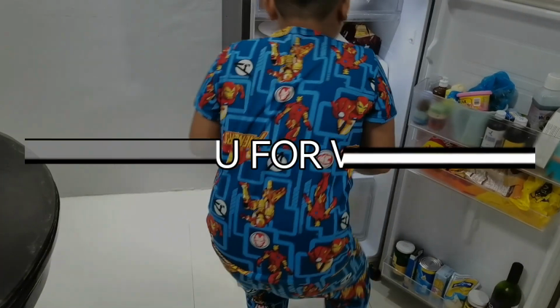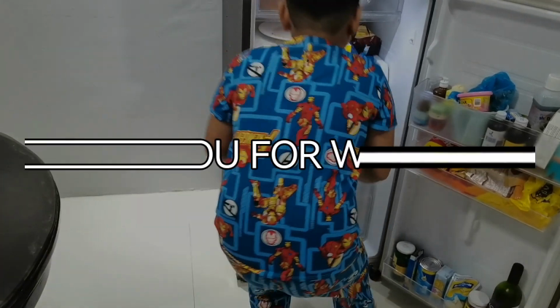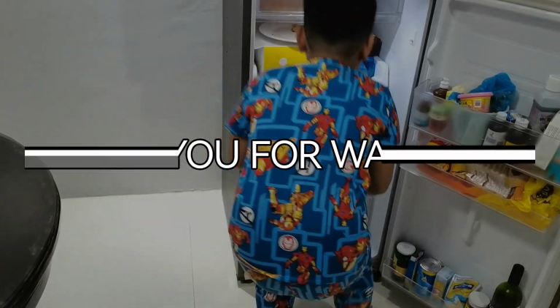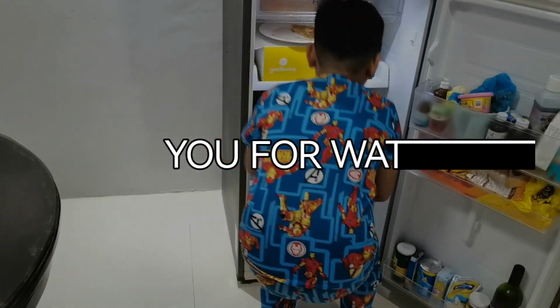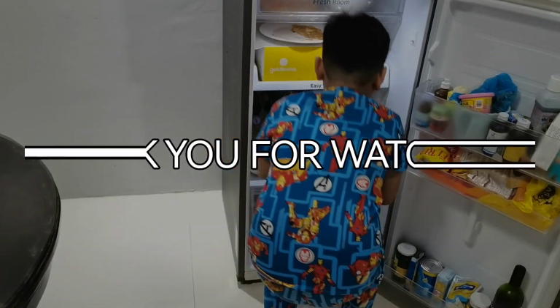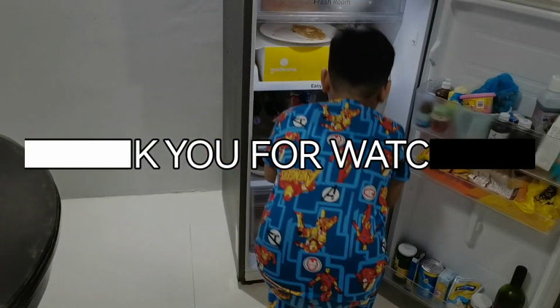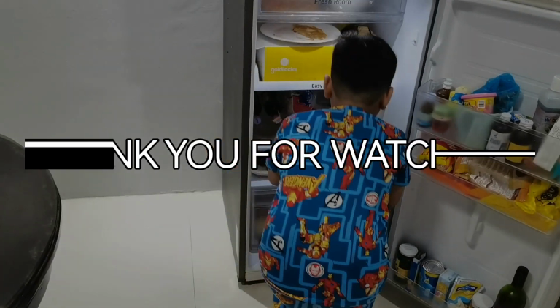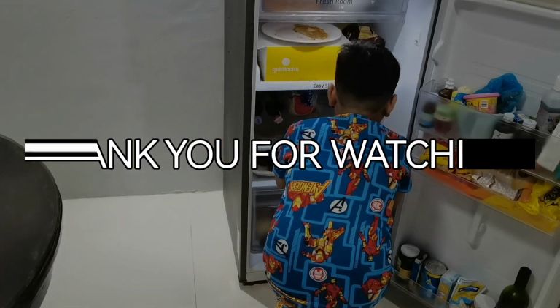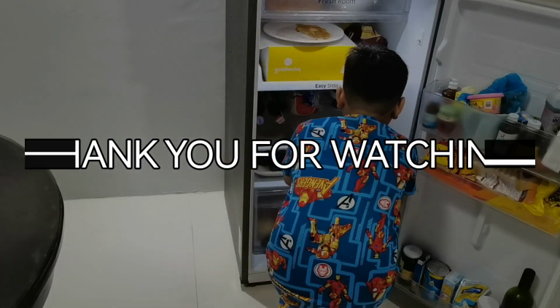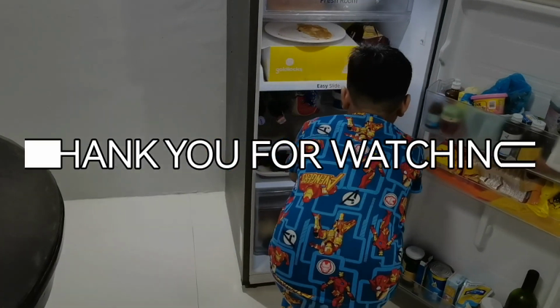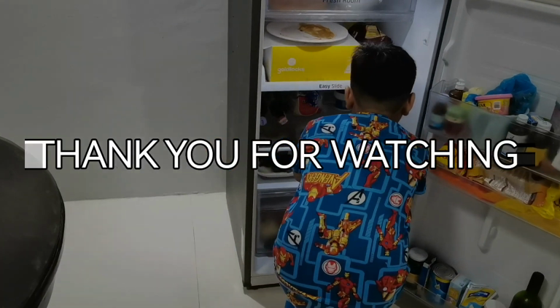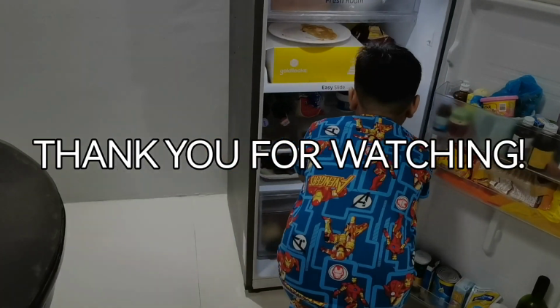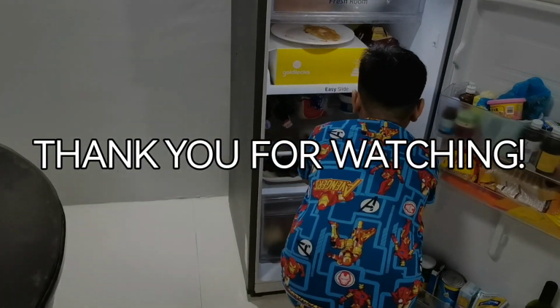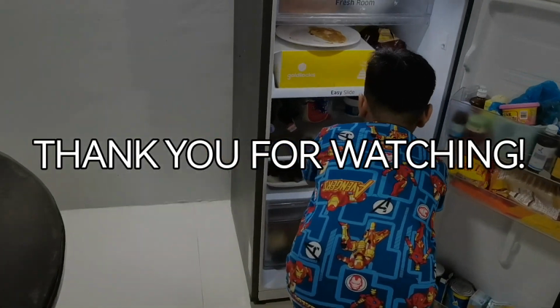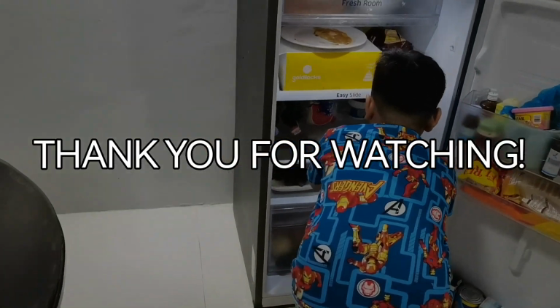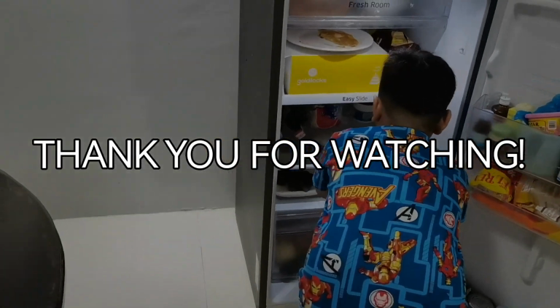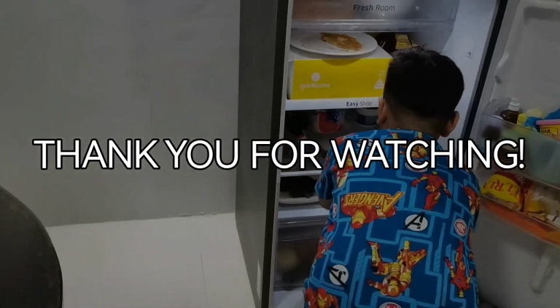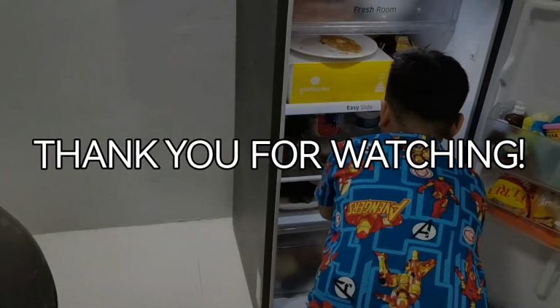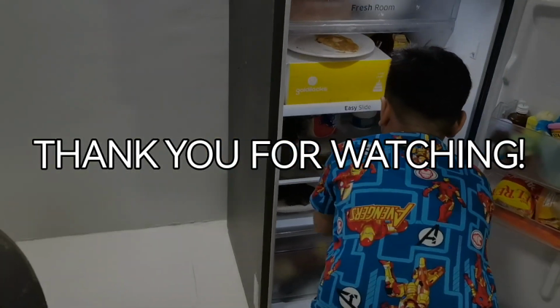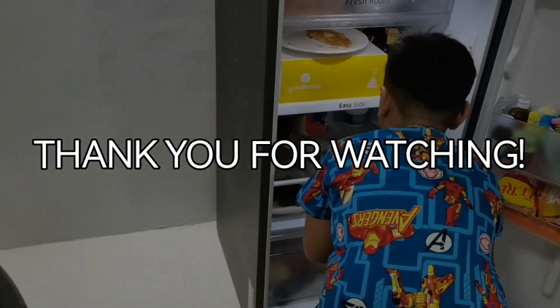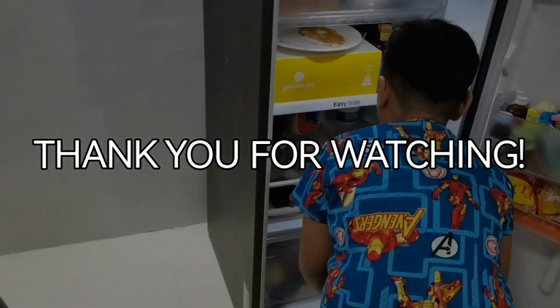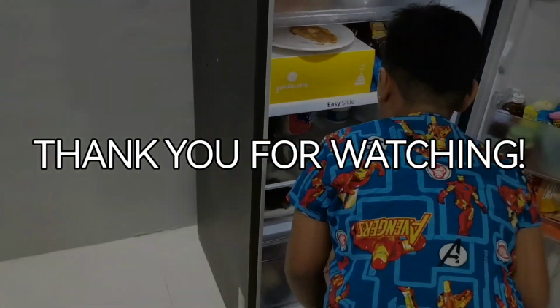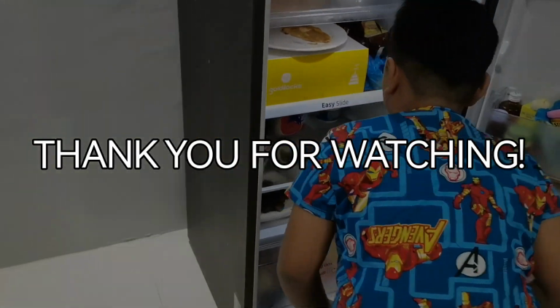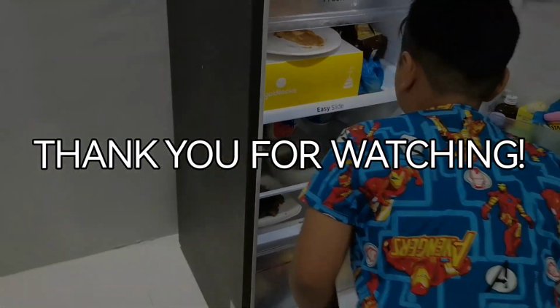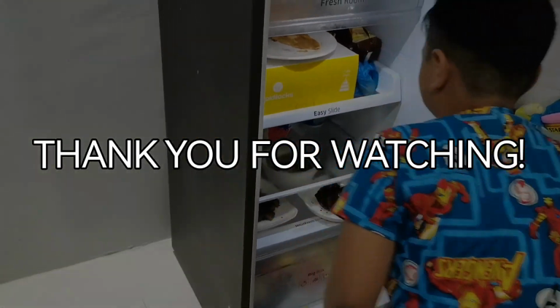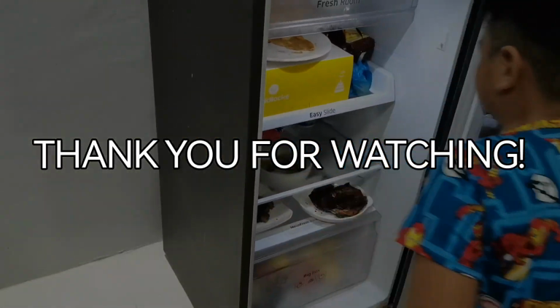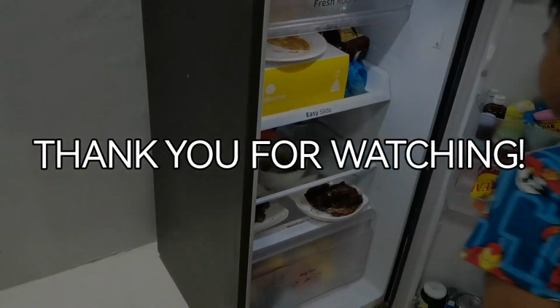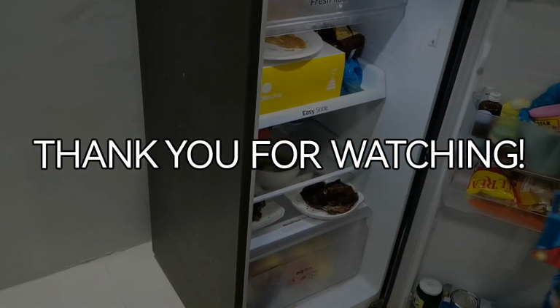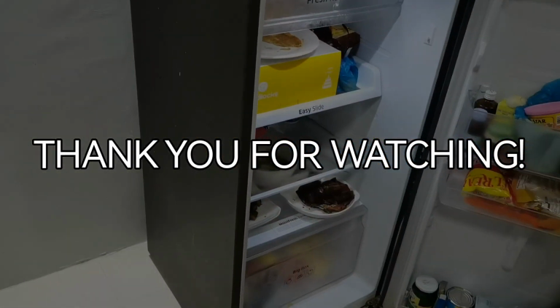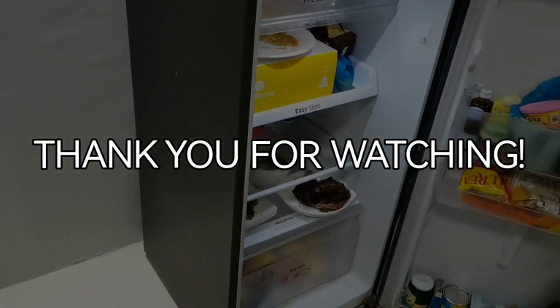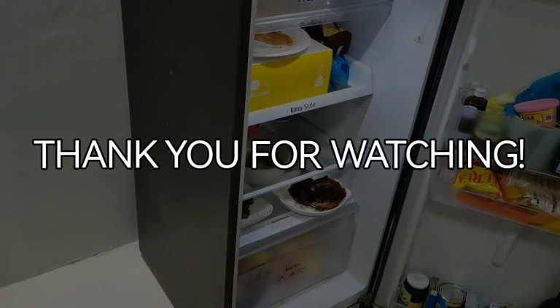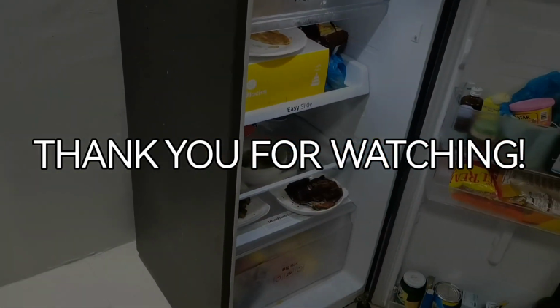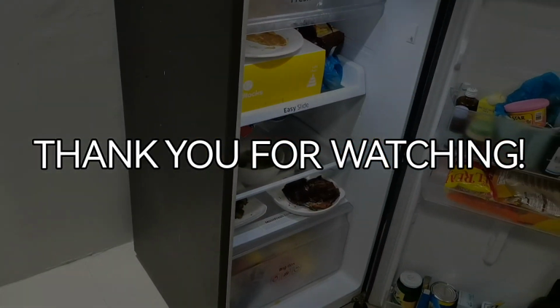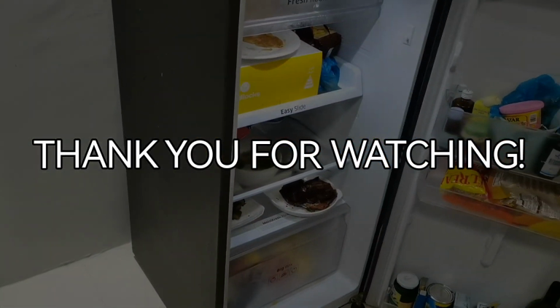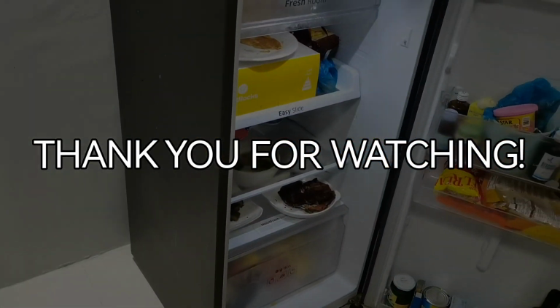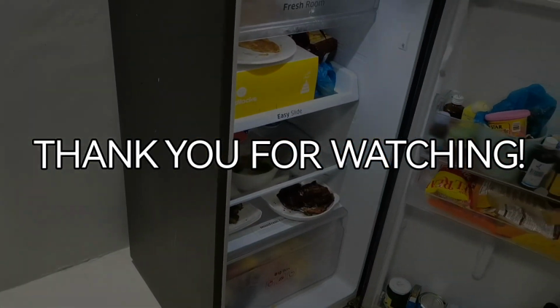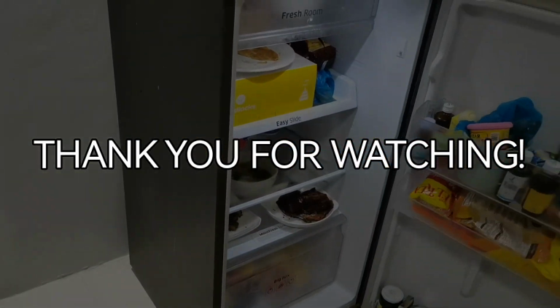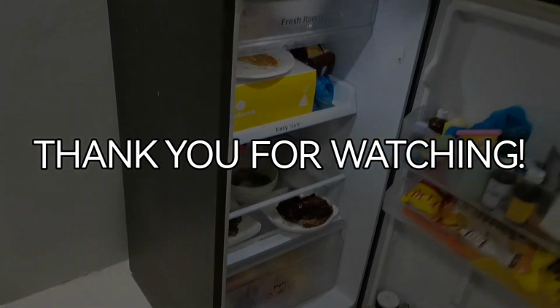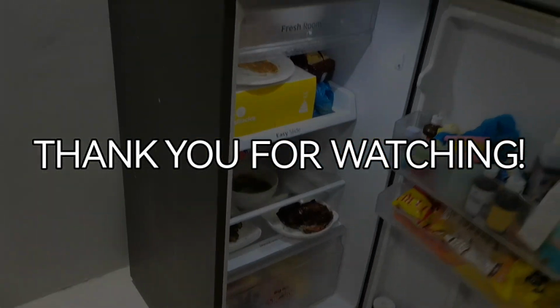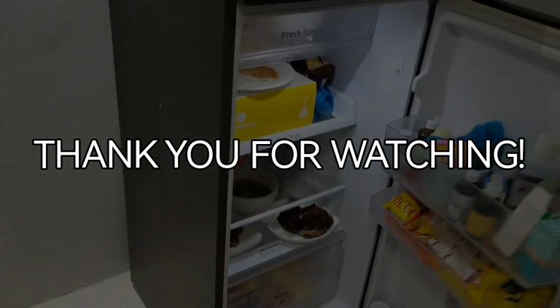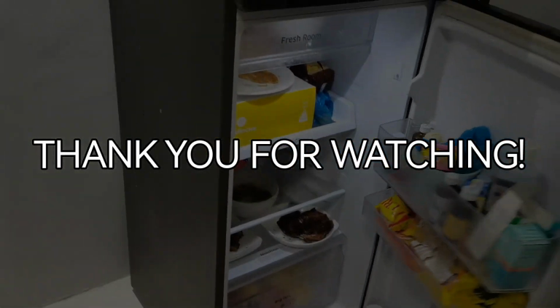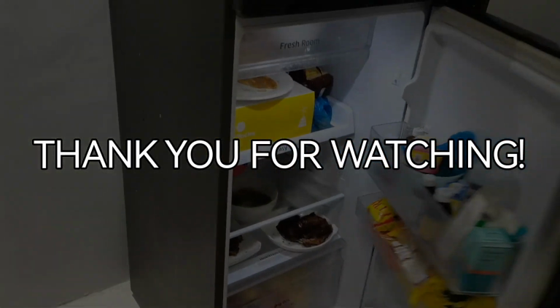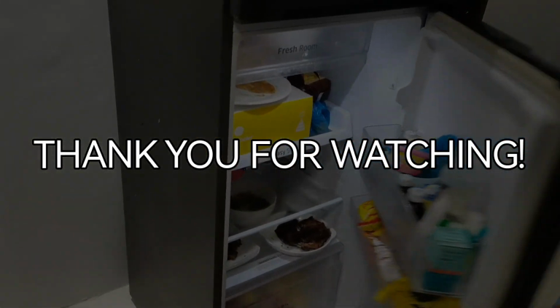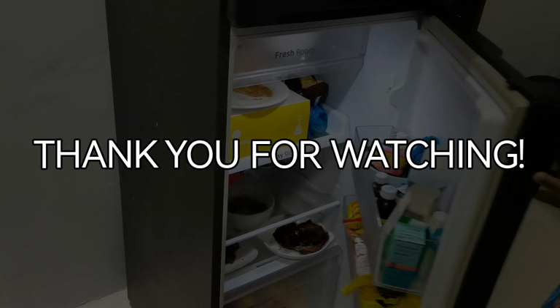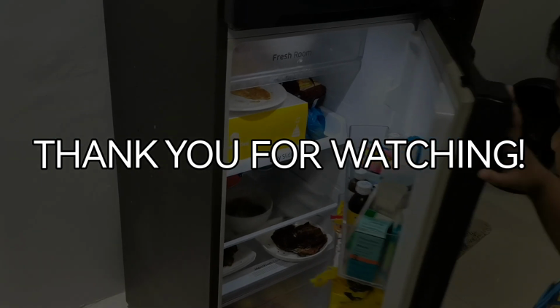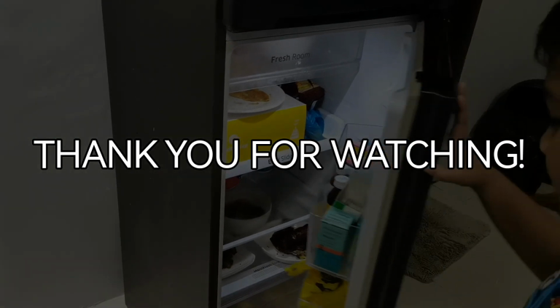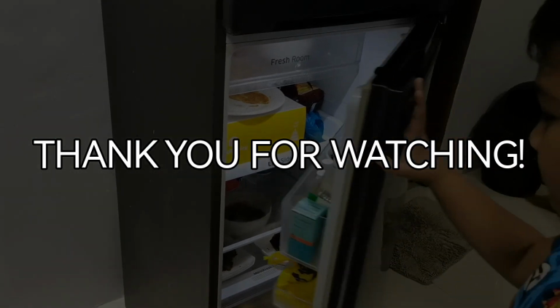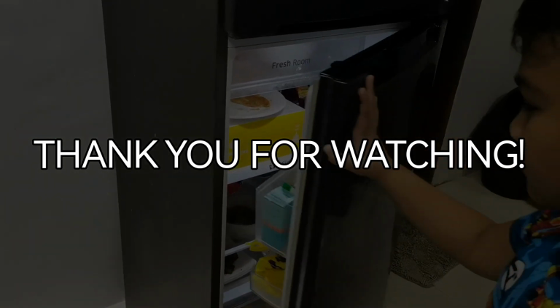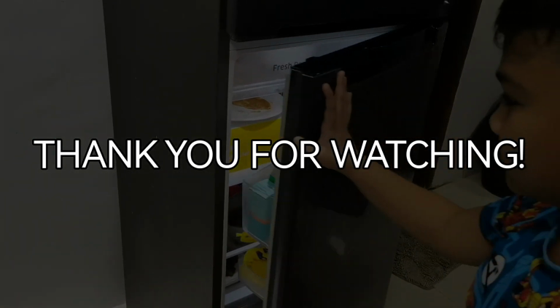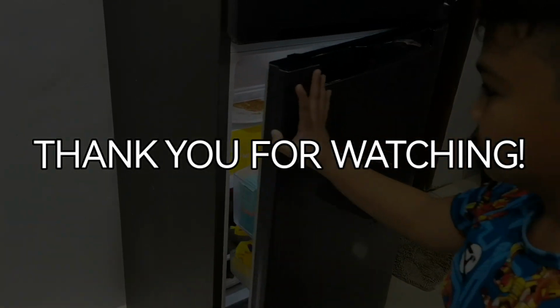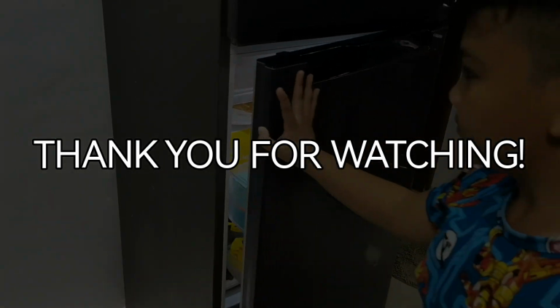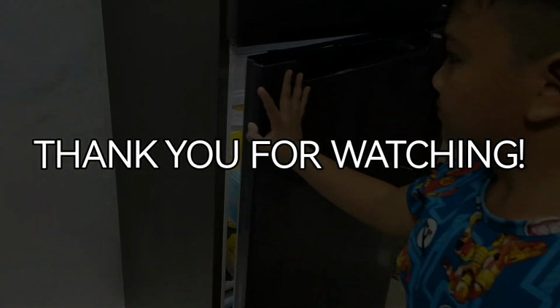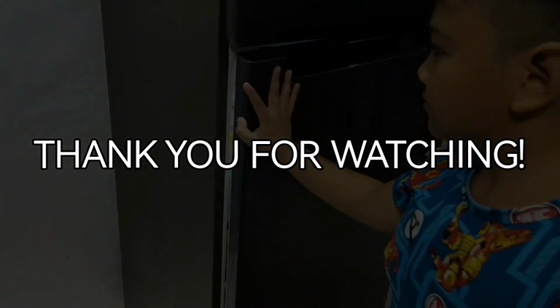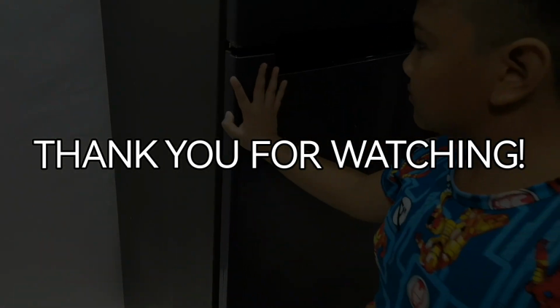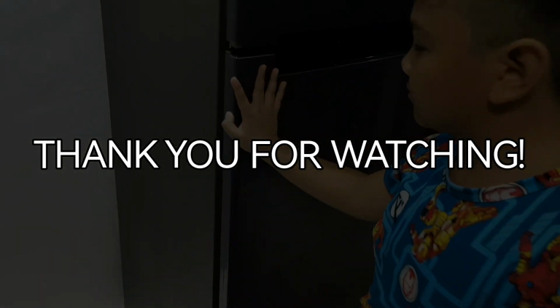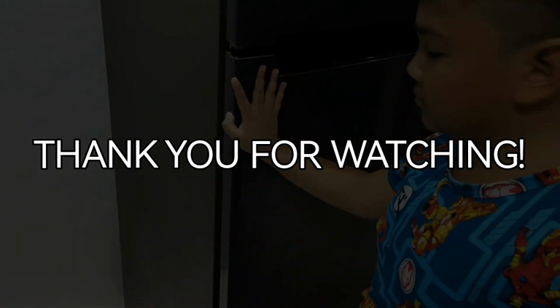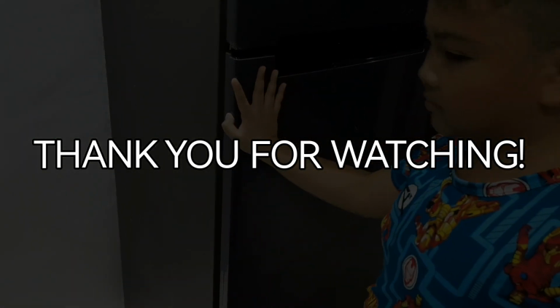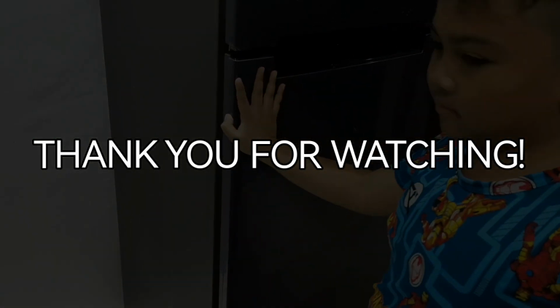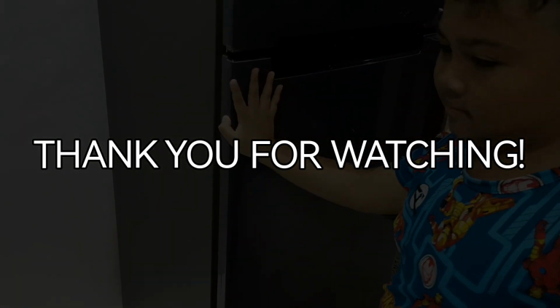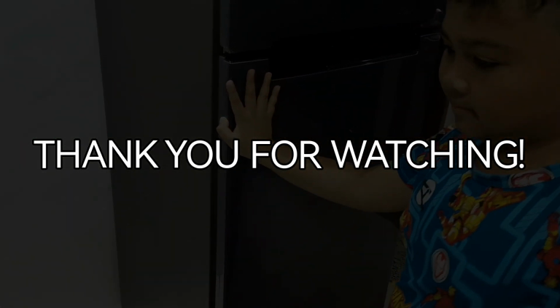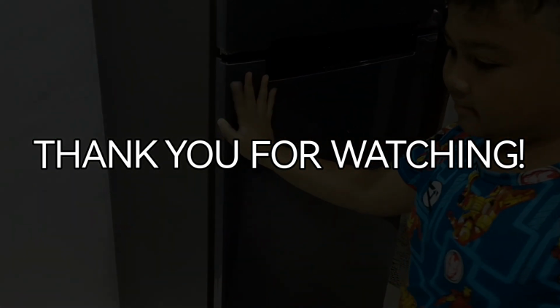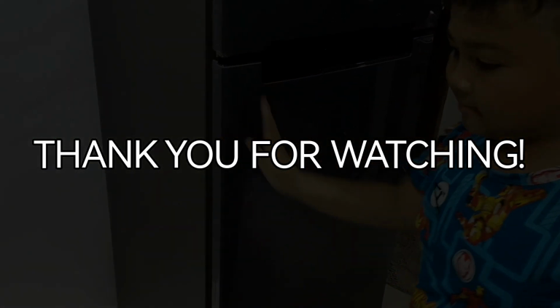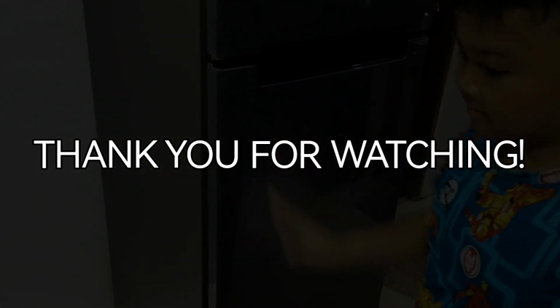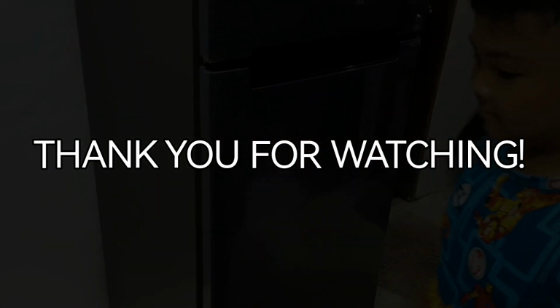Thank you for watching and remember to always be safe. Bye-bye.